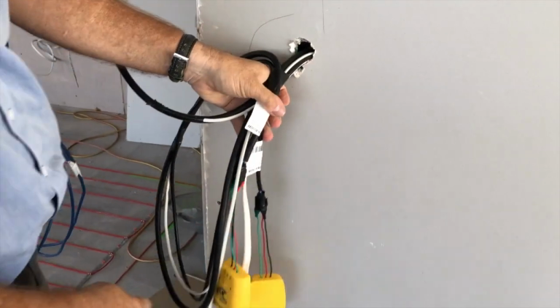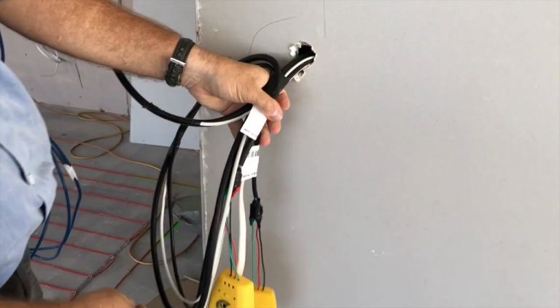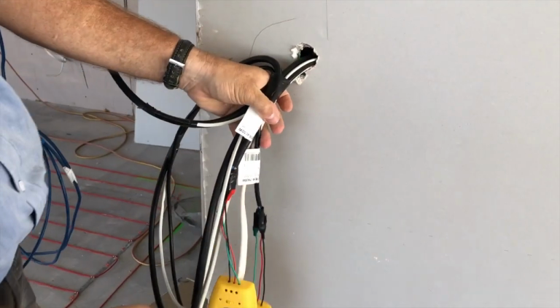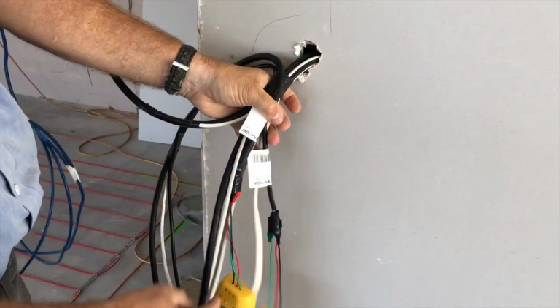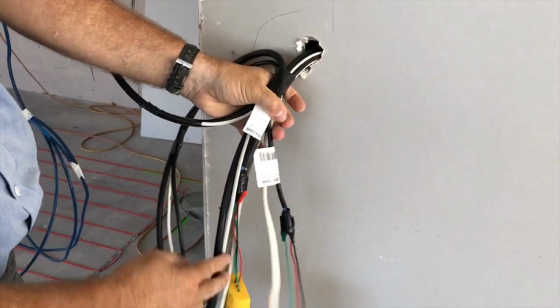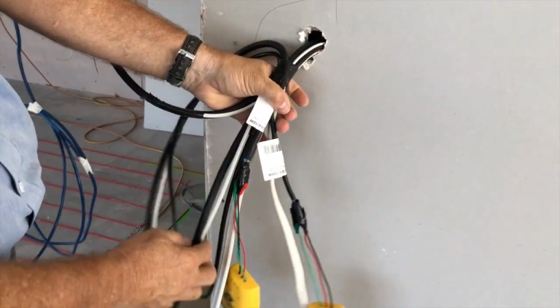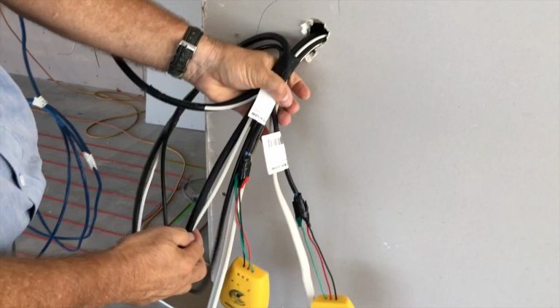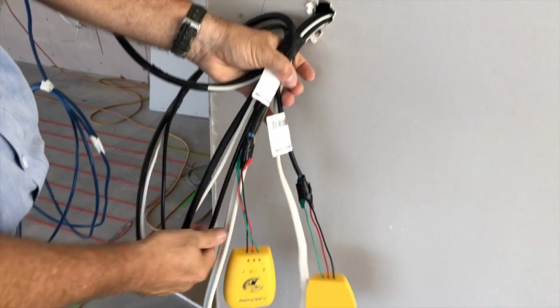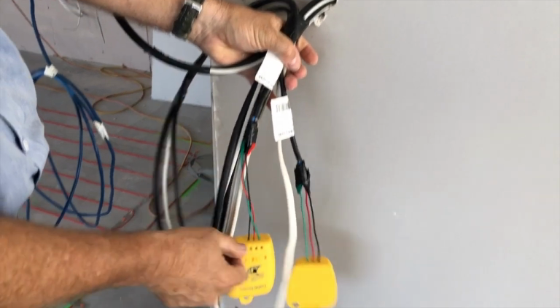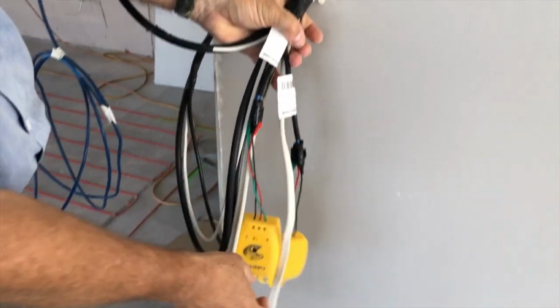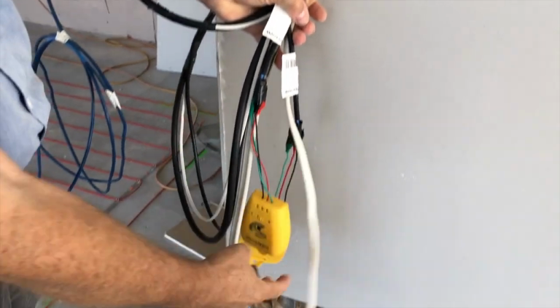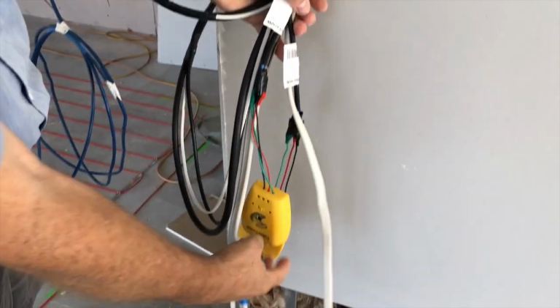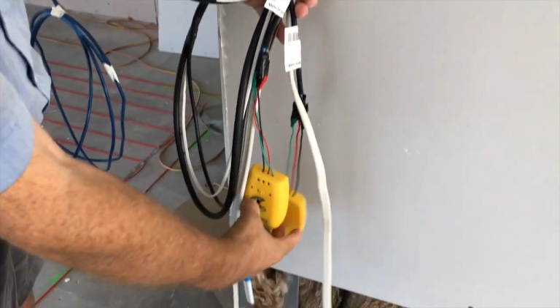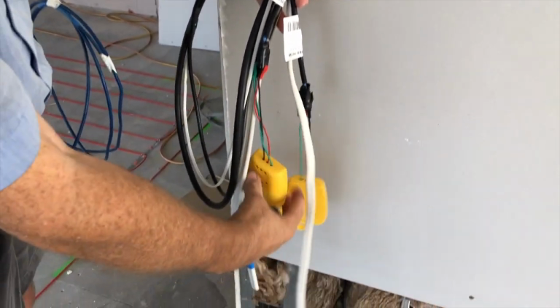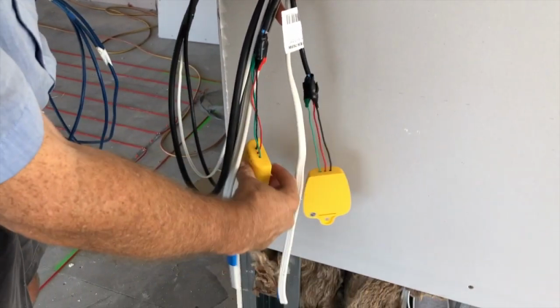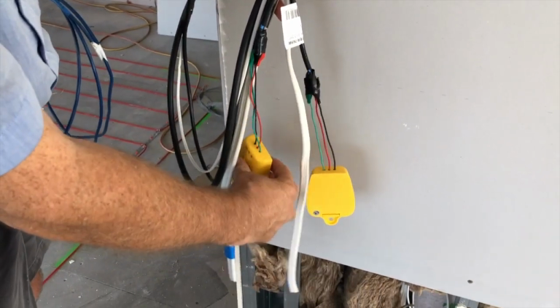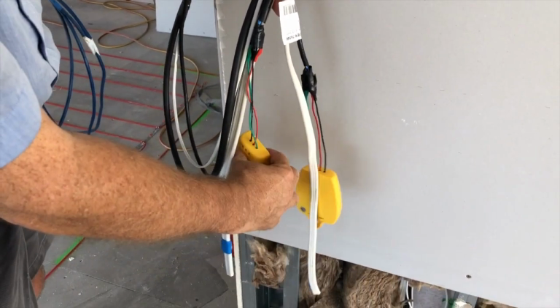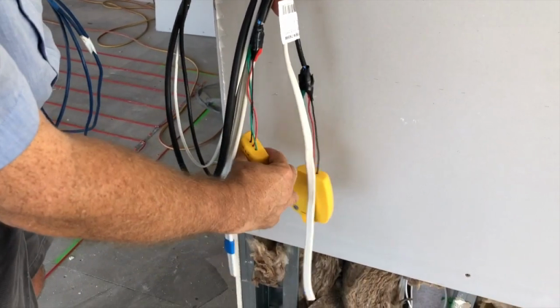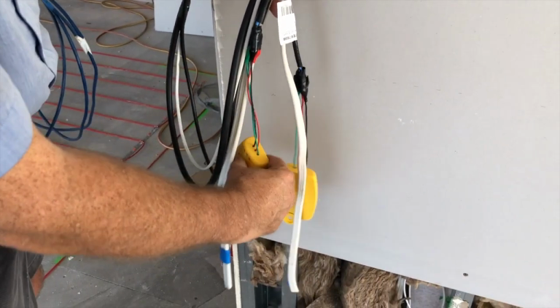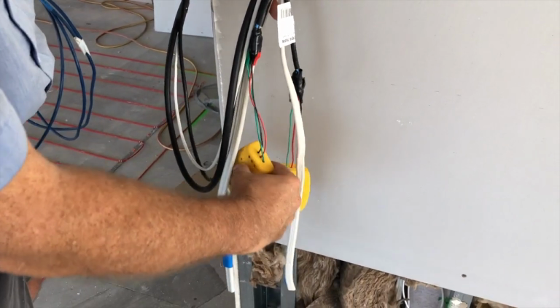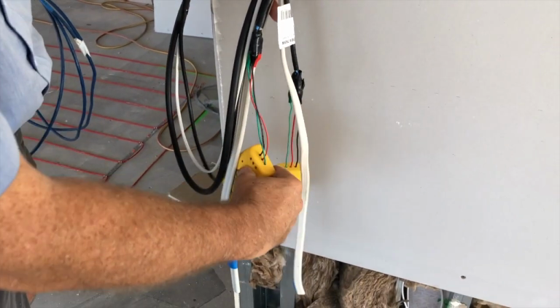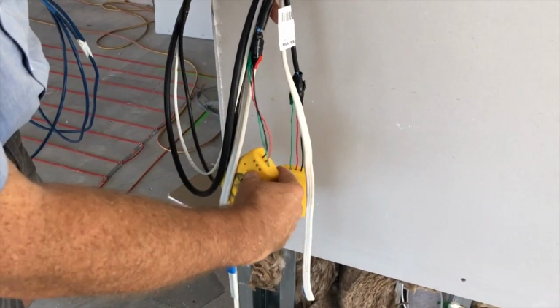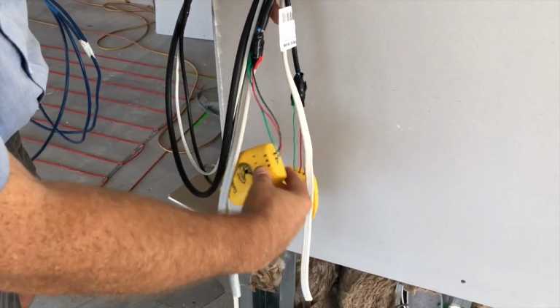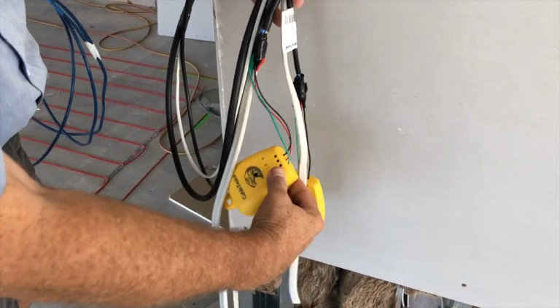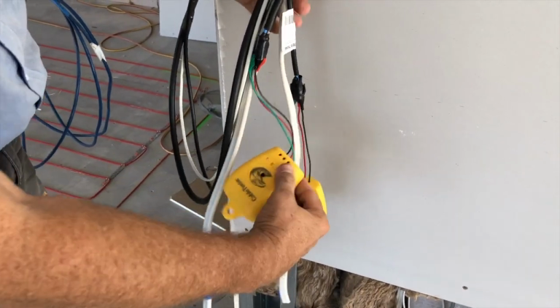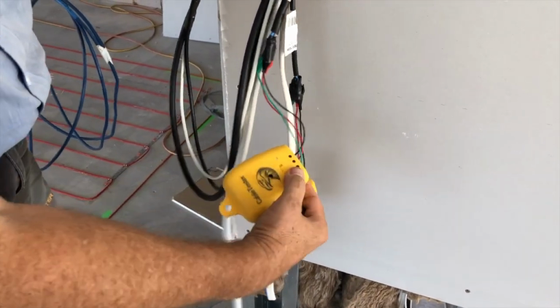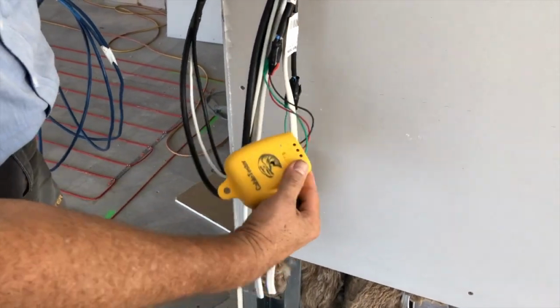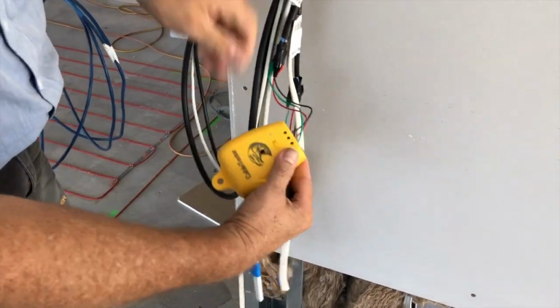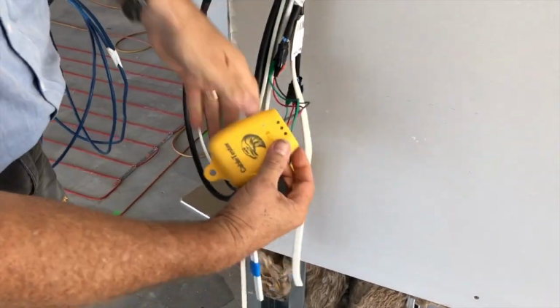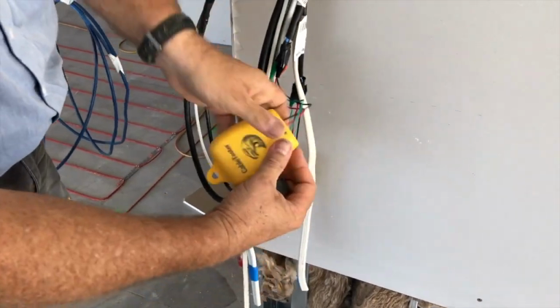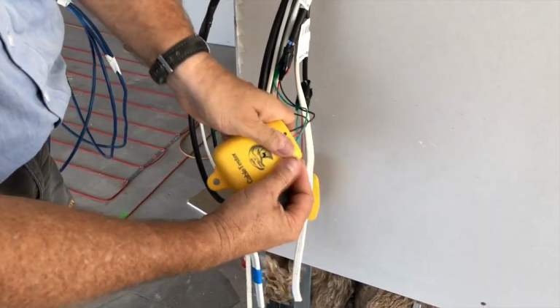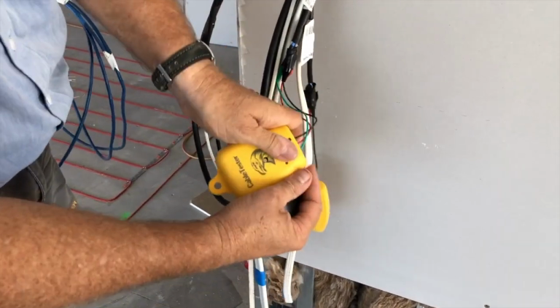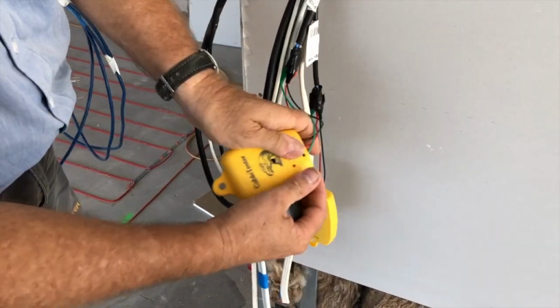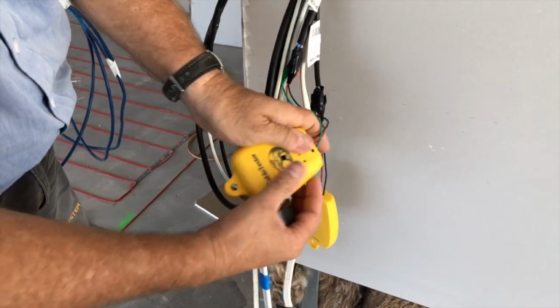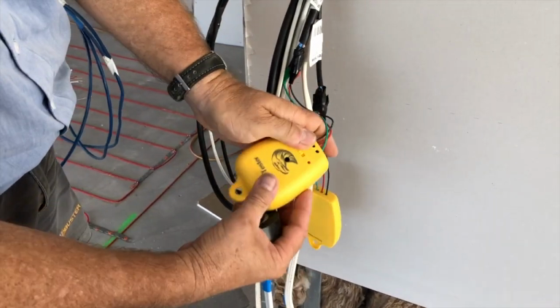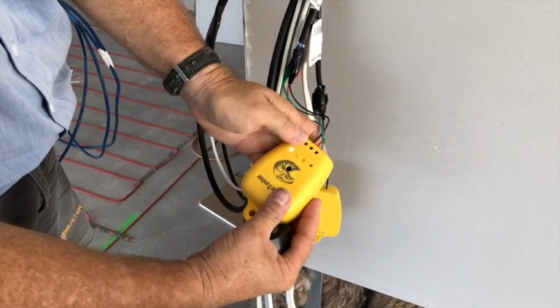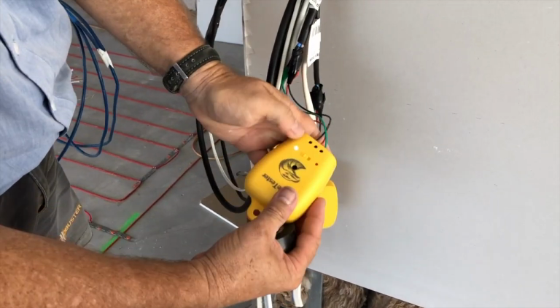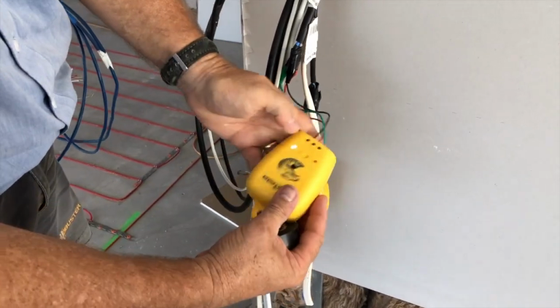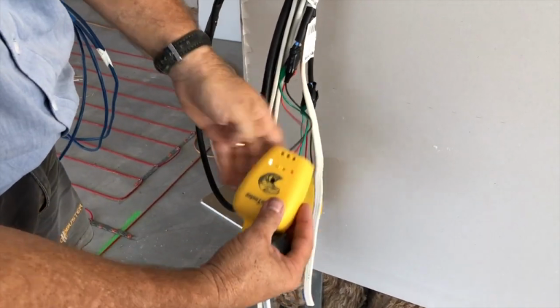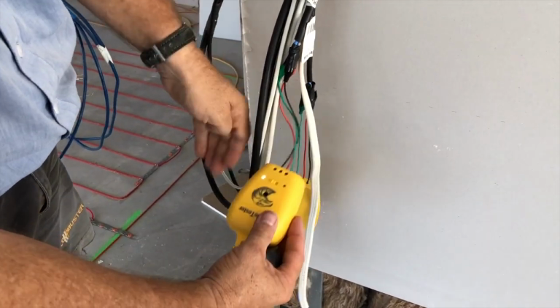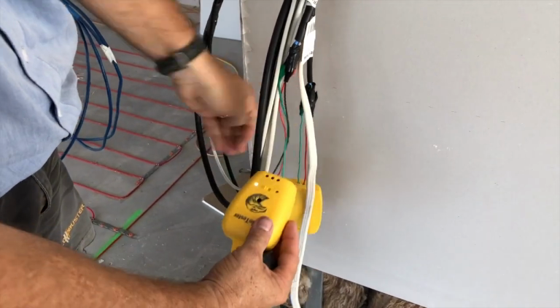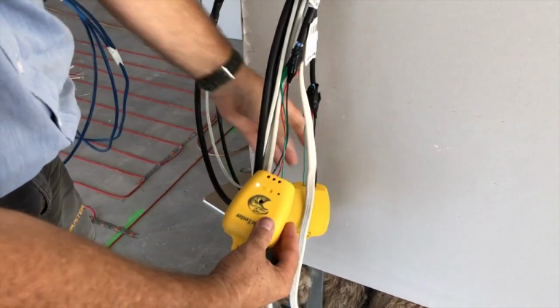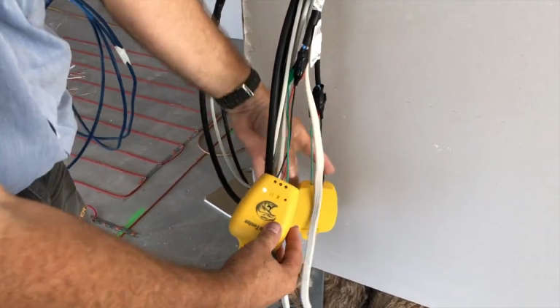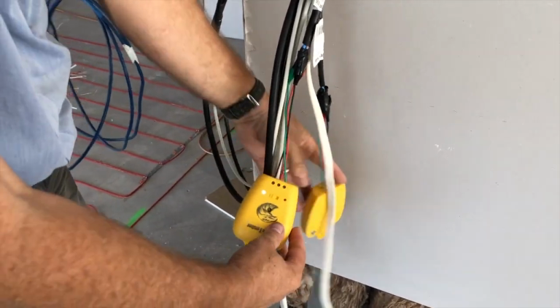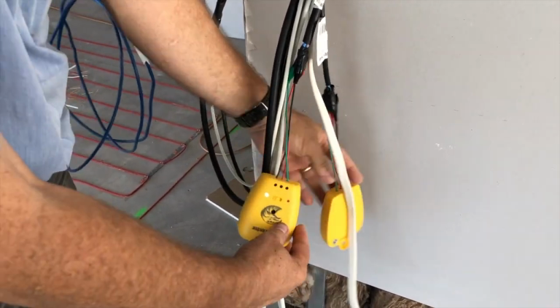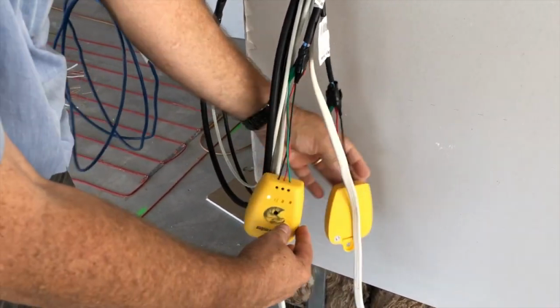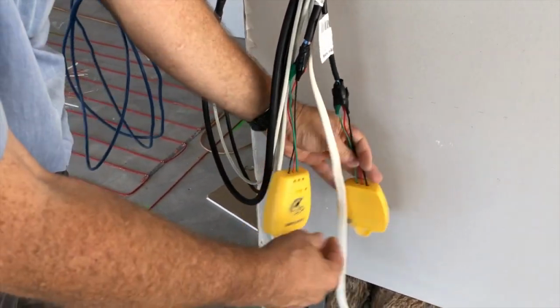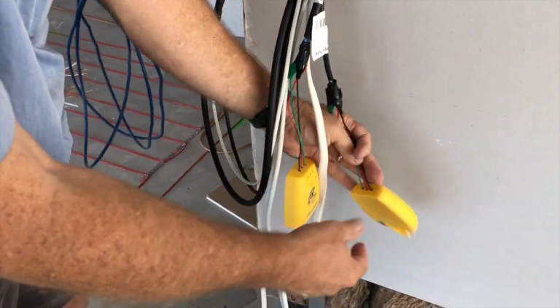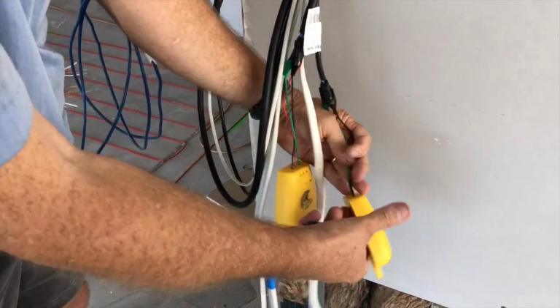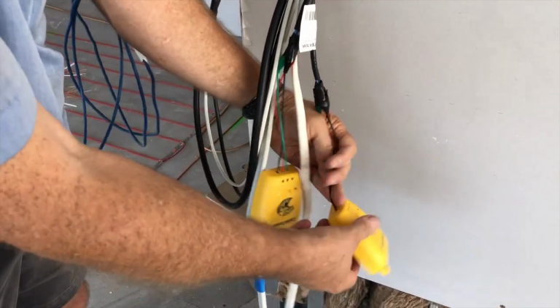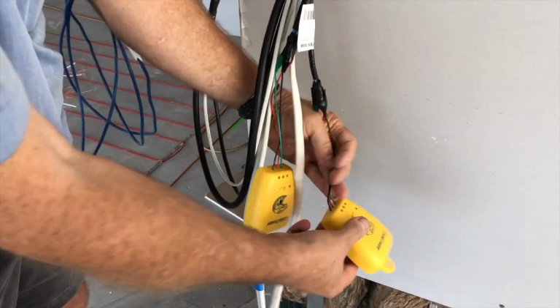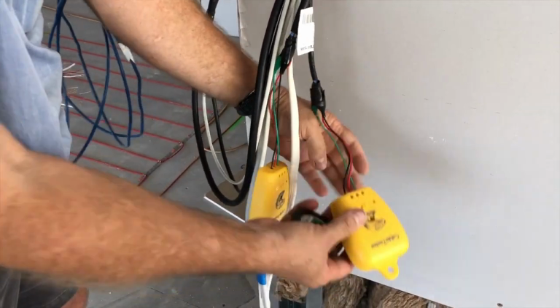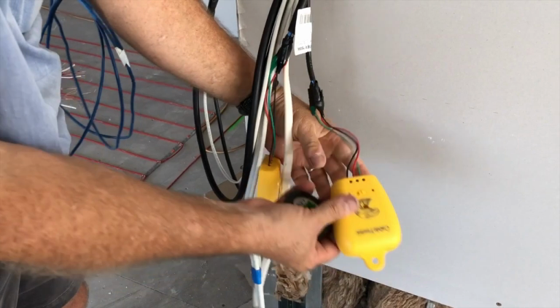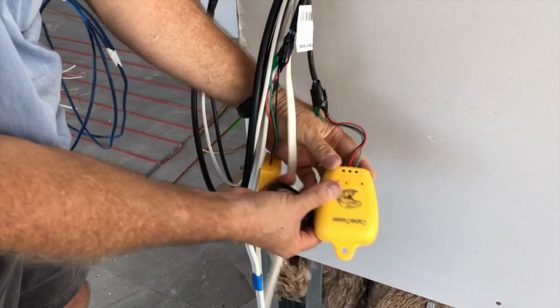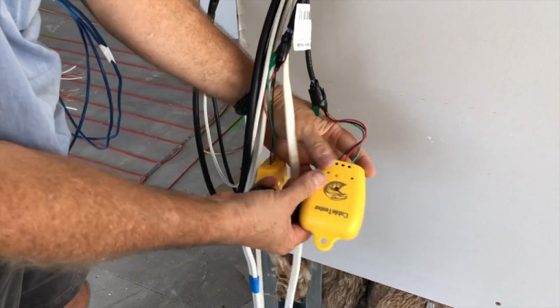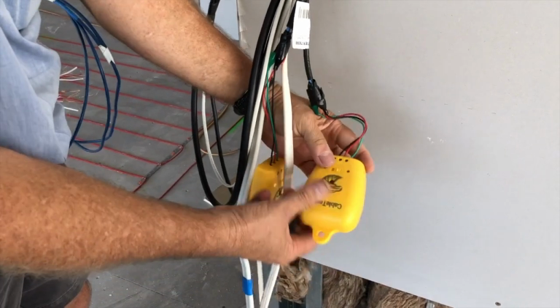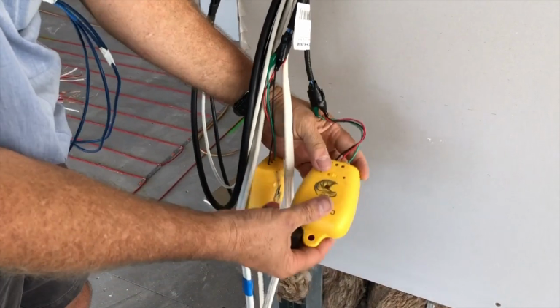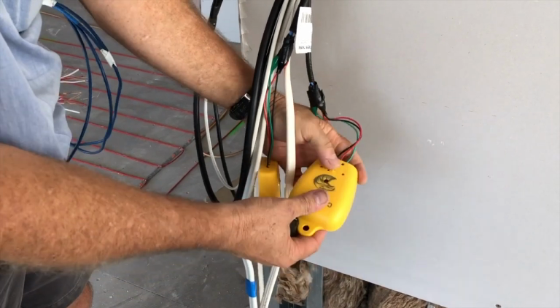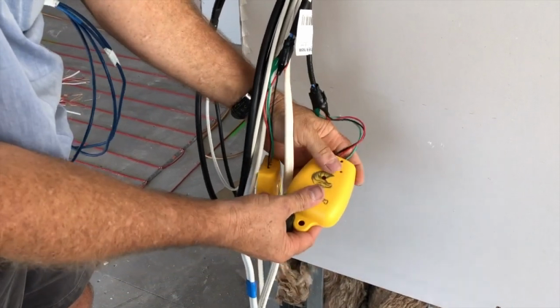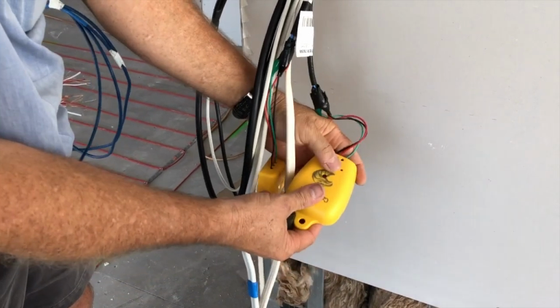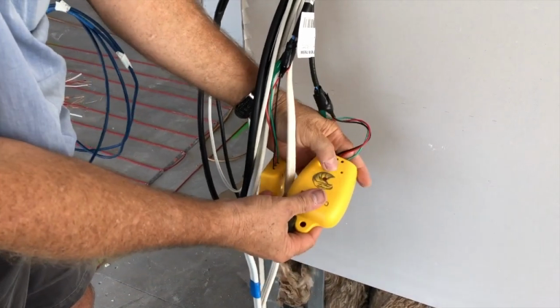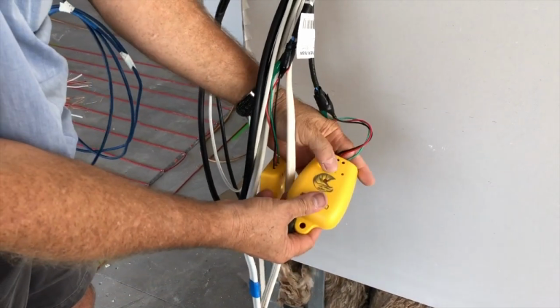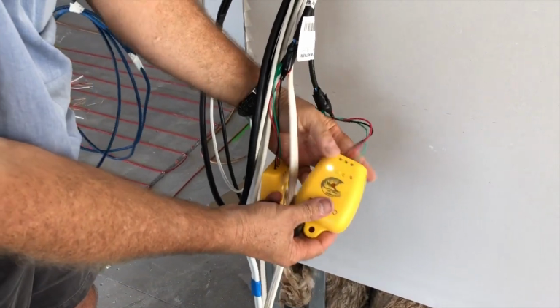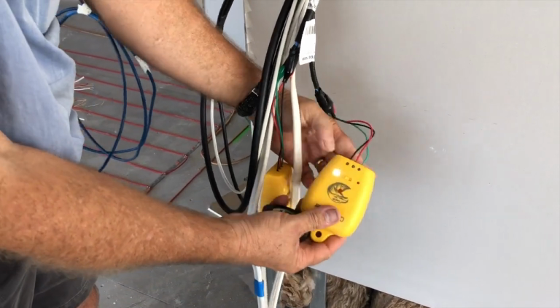Switch them on. If needs be, if the battery dies you can replace the batteries.